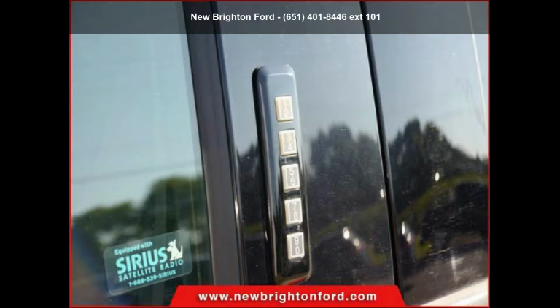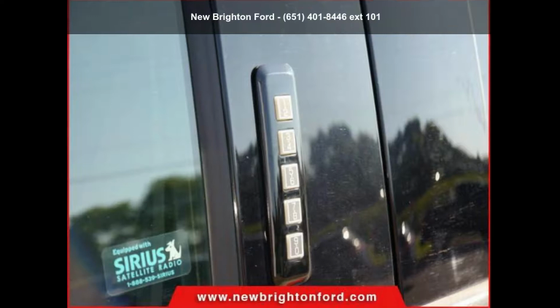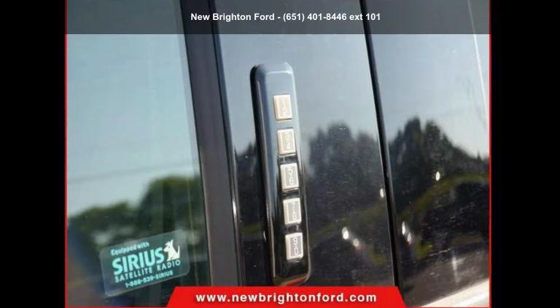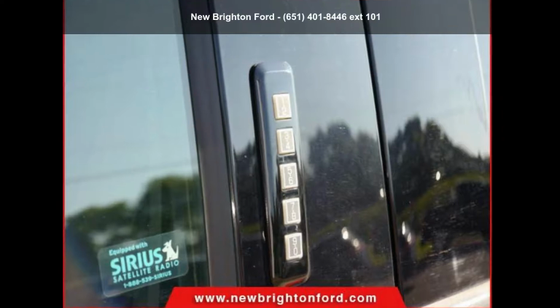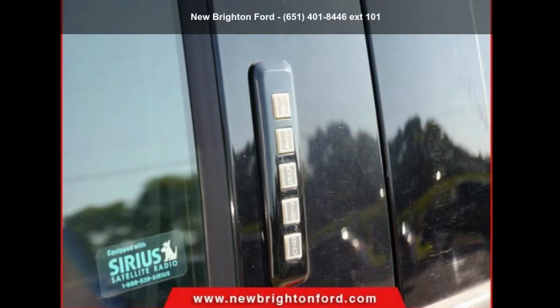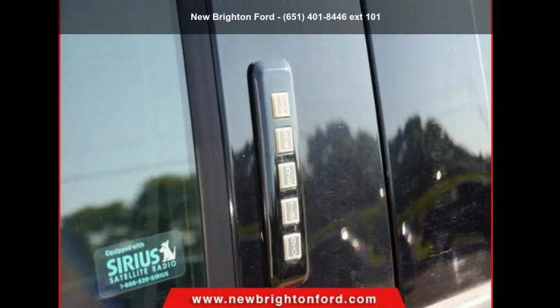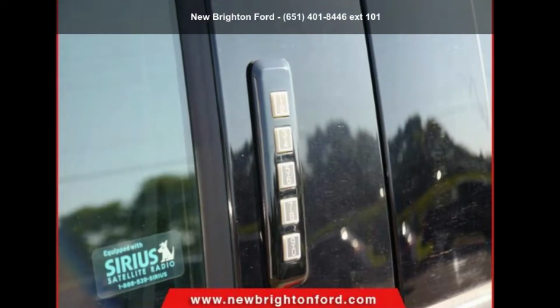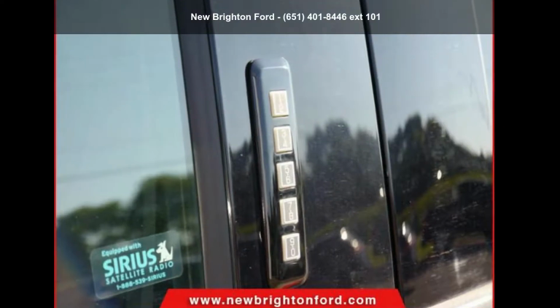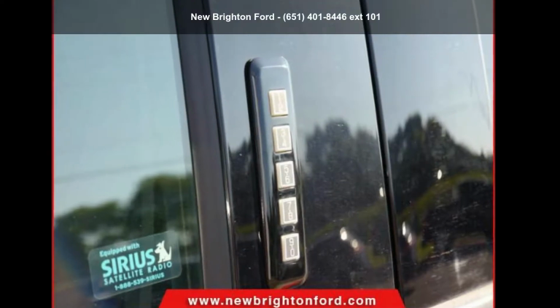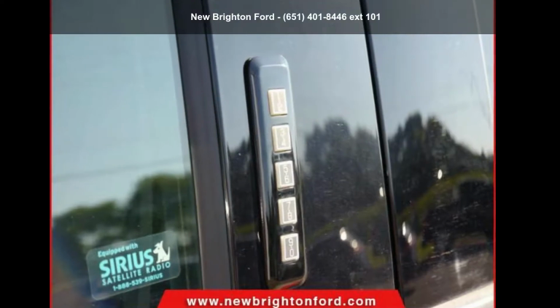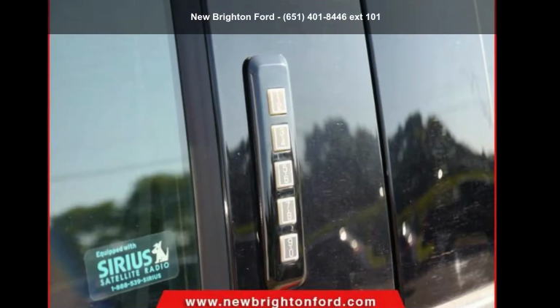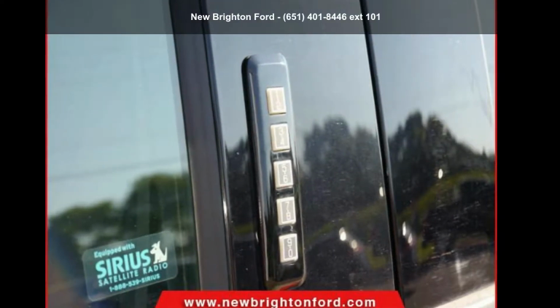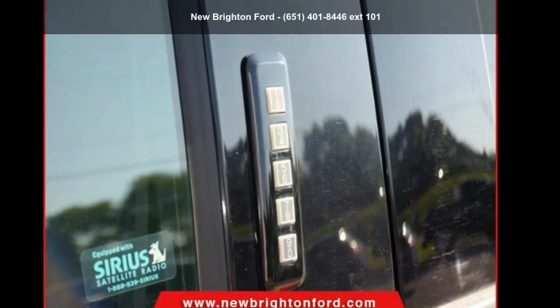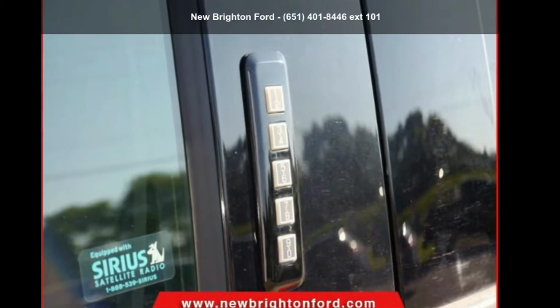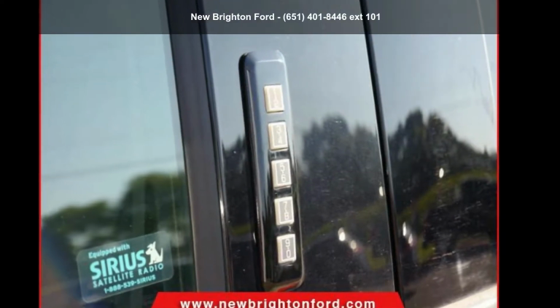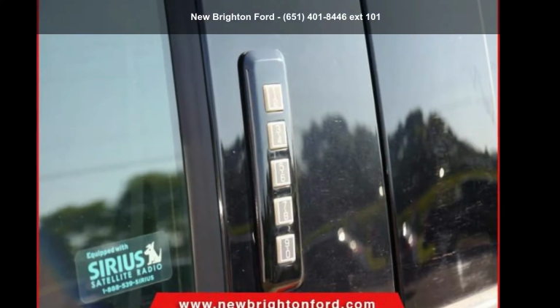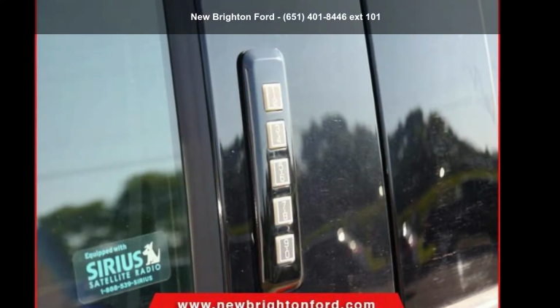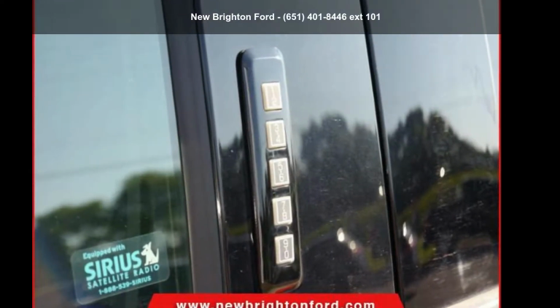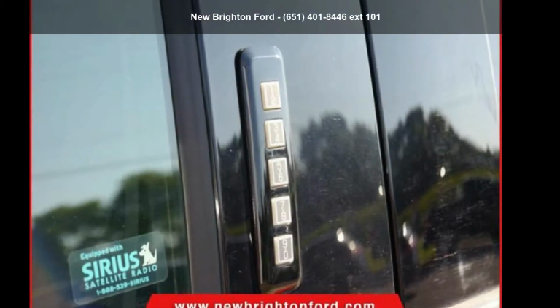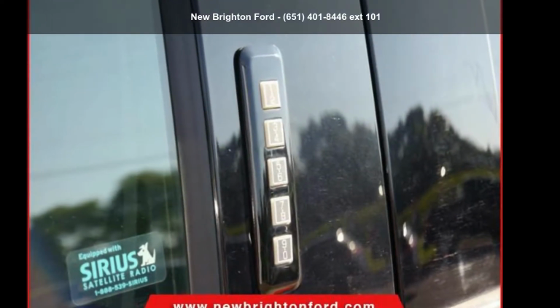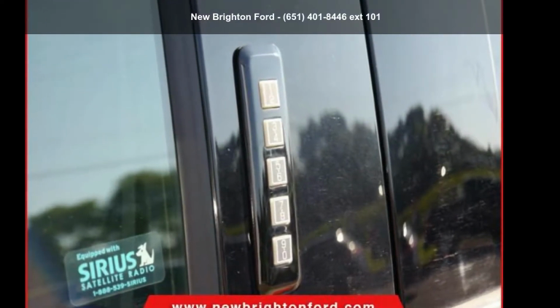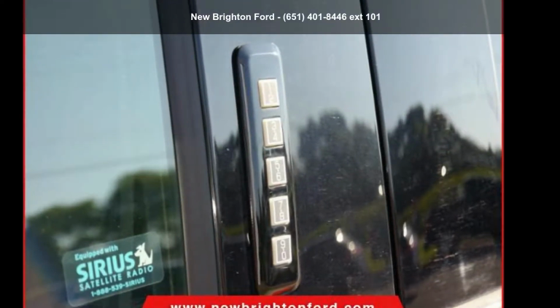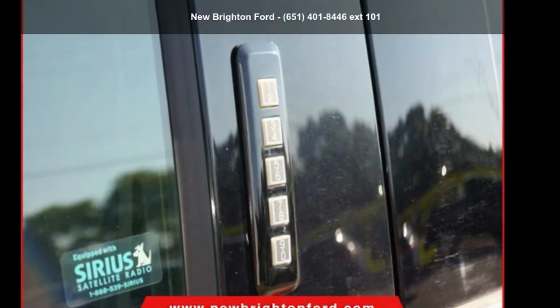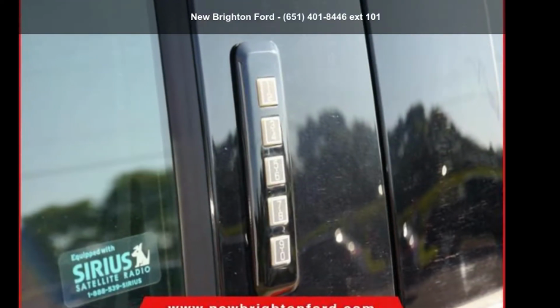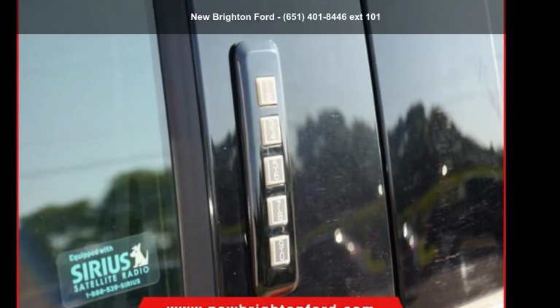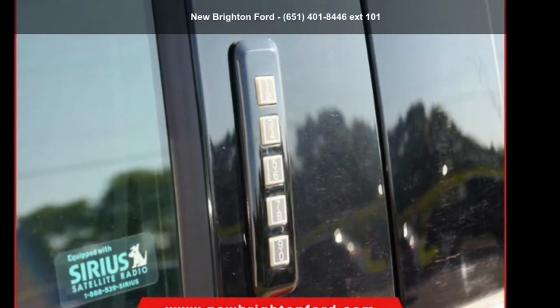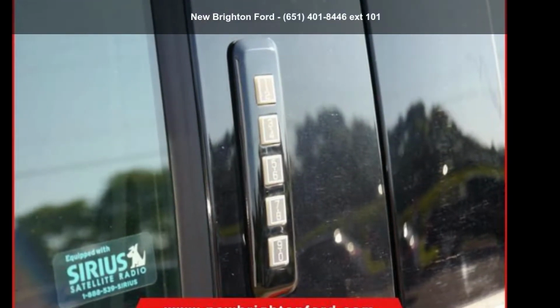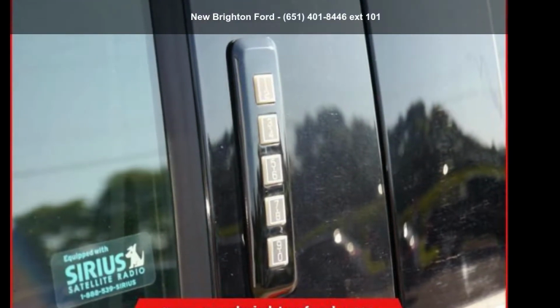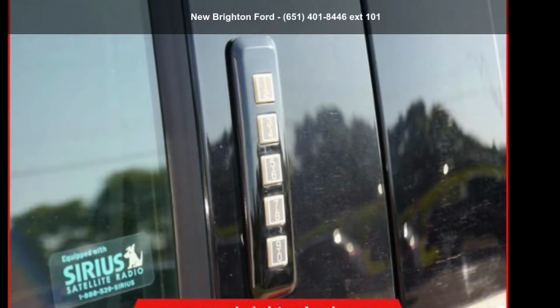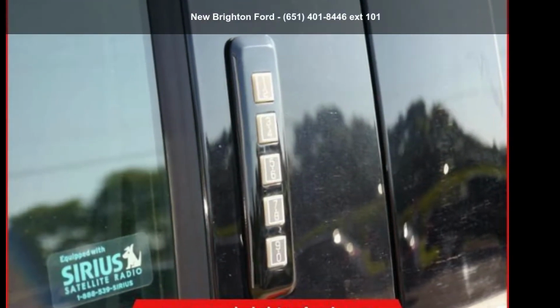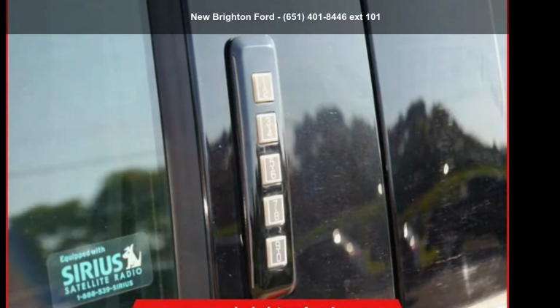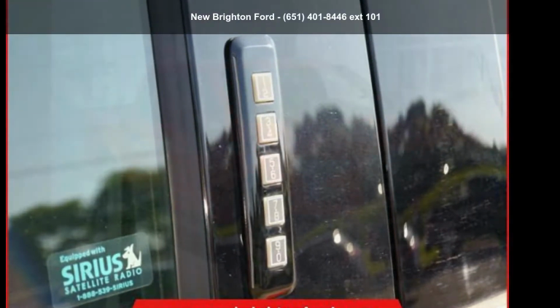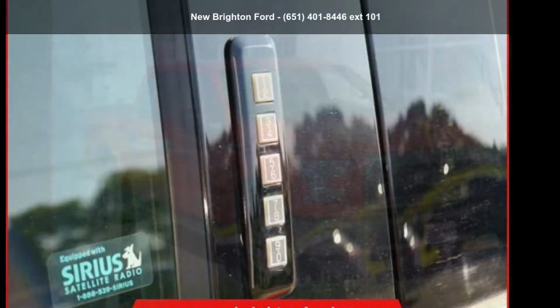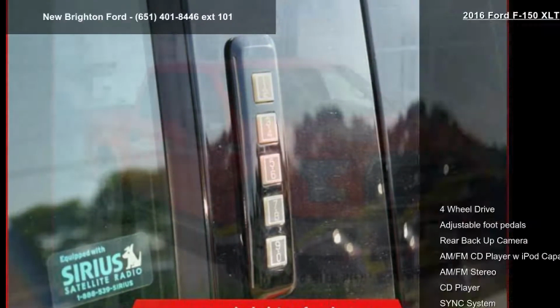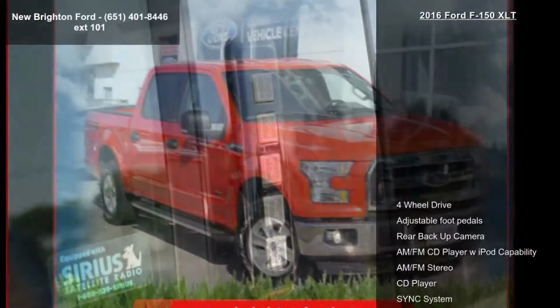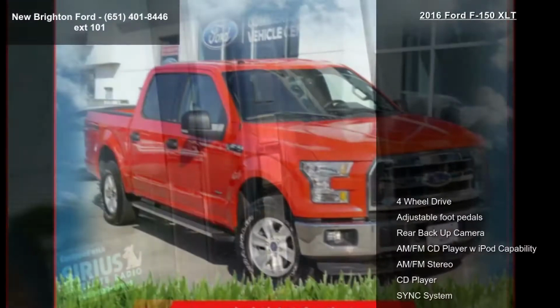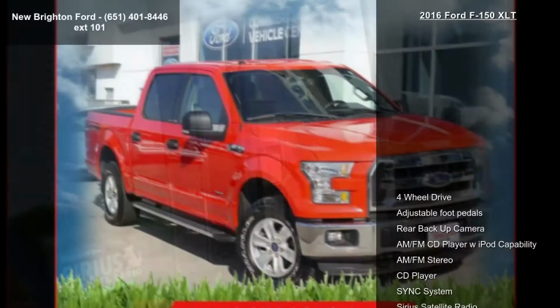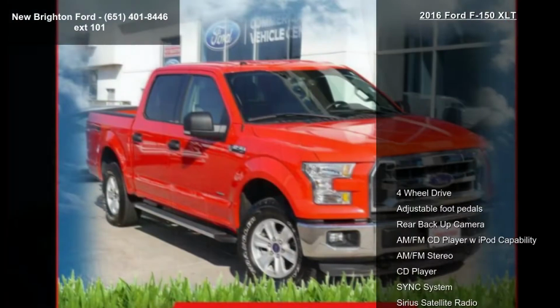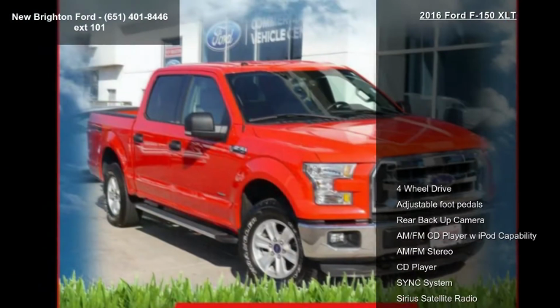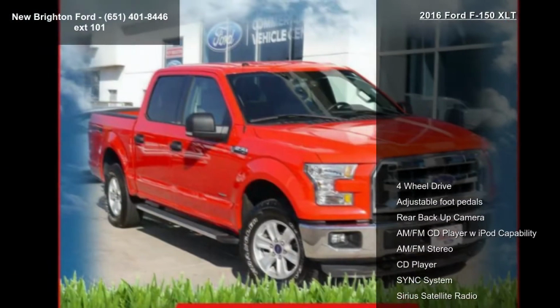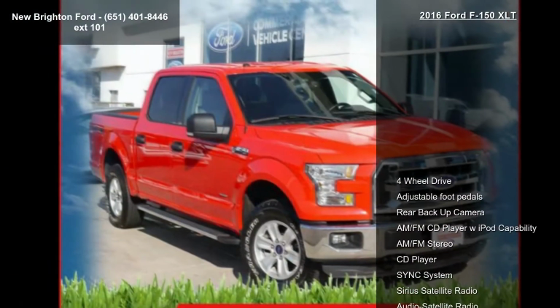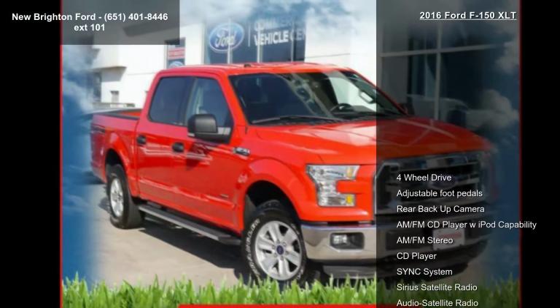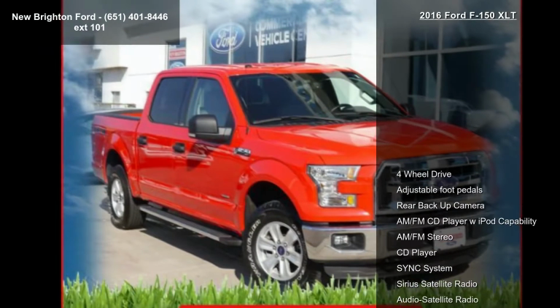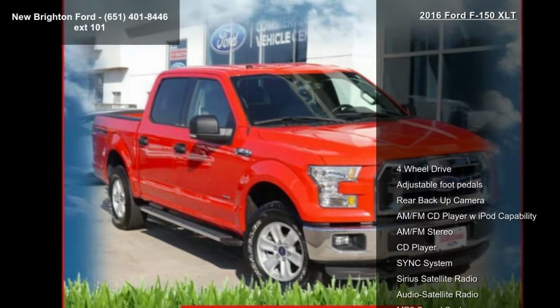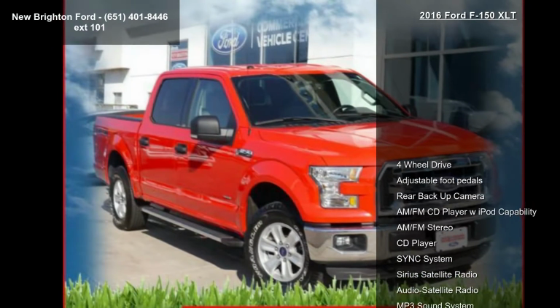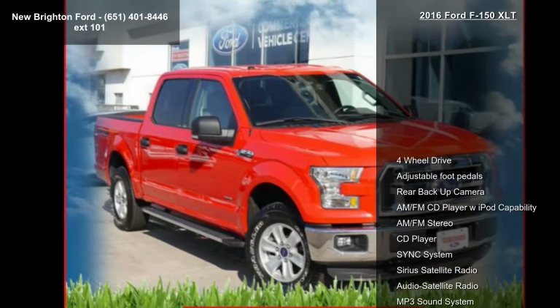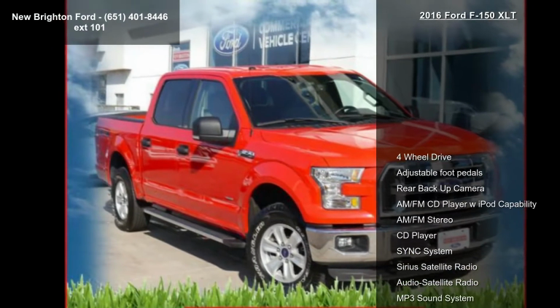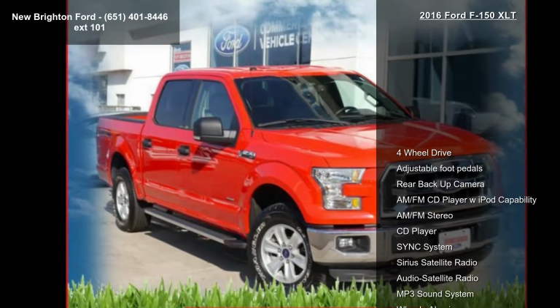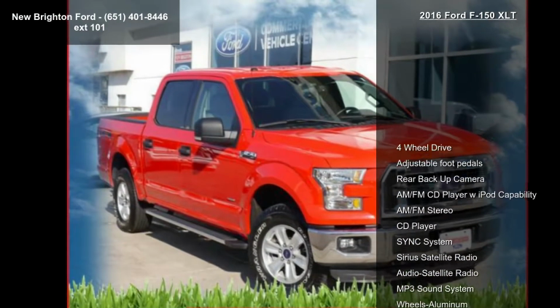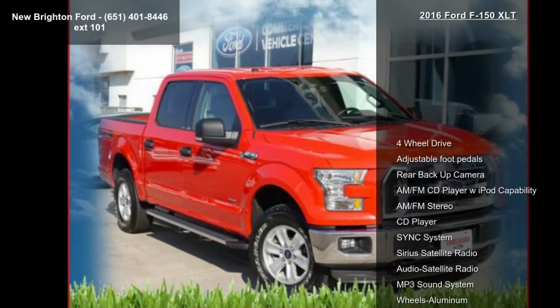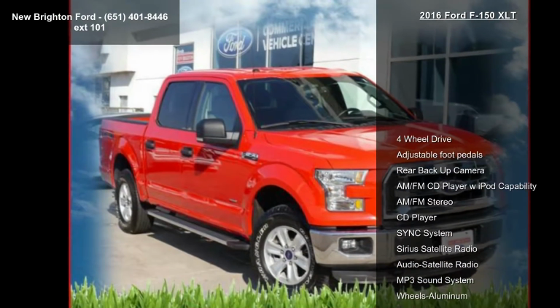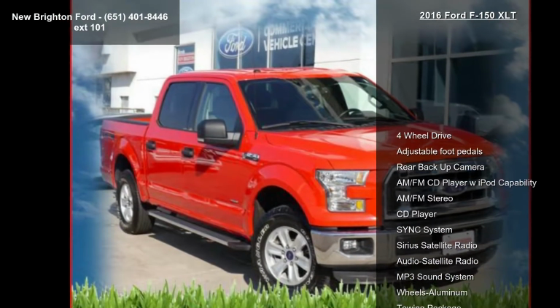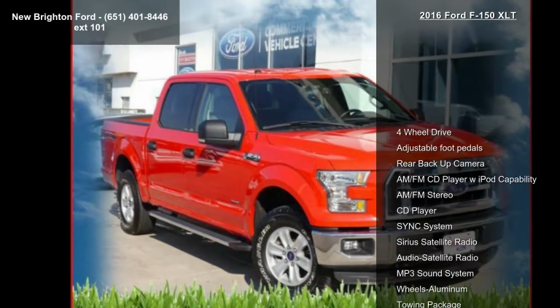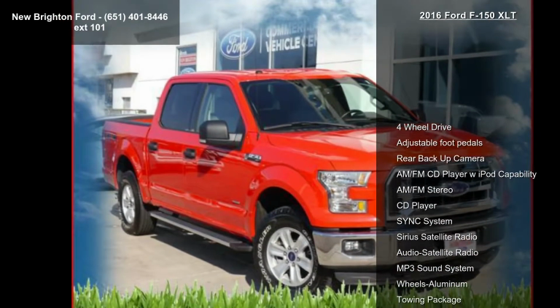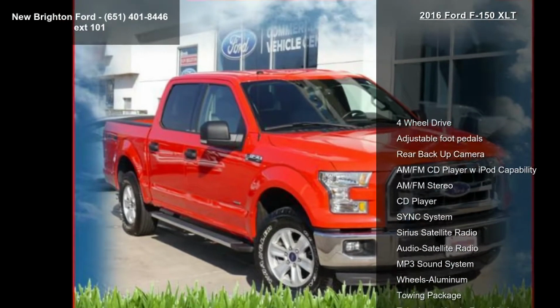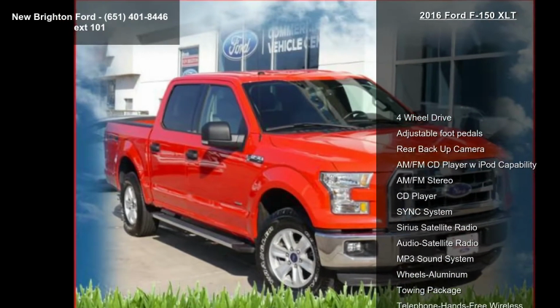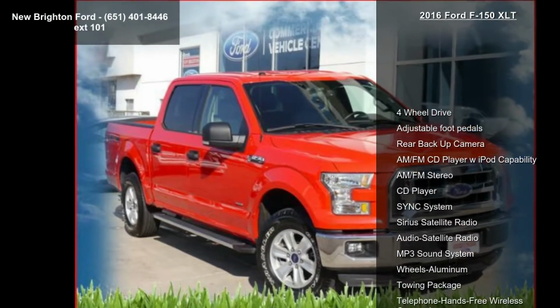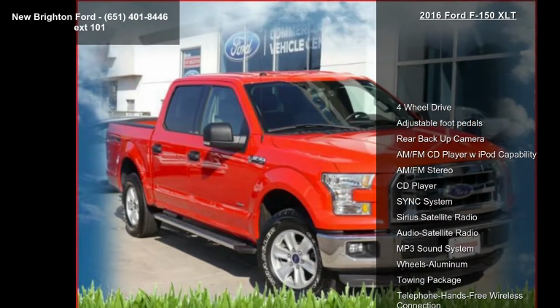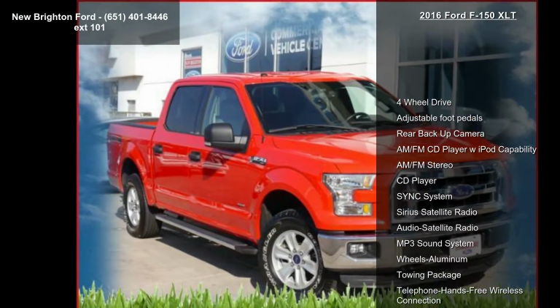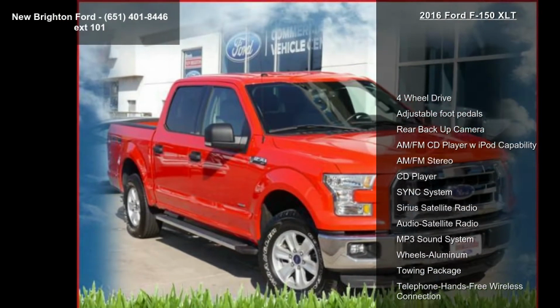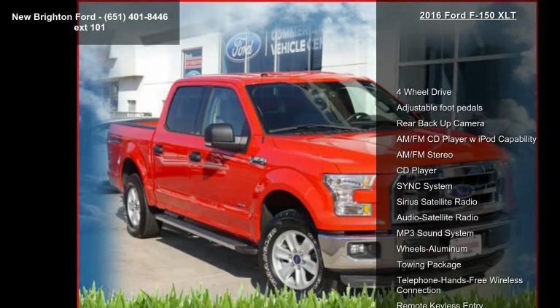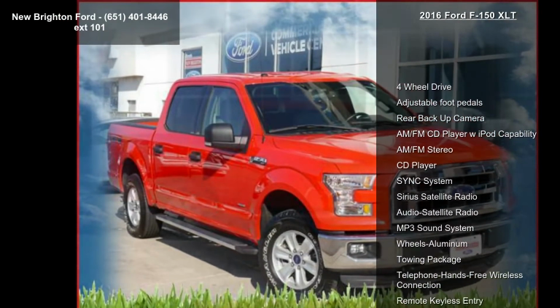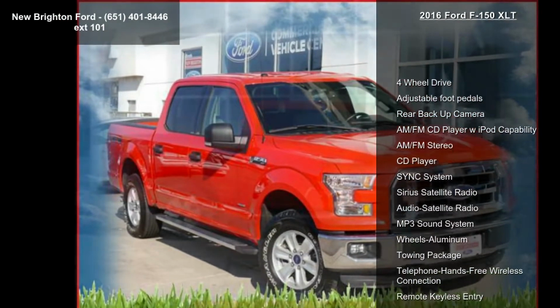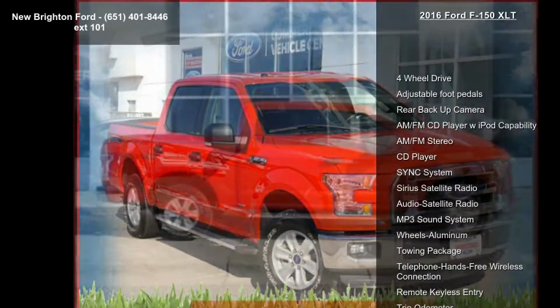Check out this Ford 2016 F-150 XLT. If you are looking for an automobile with great features, look no further.